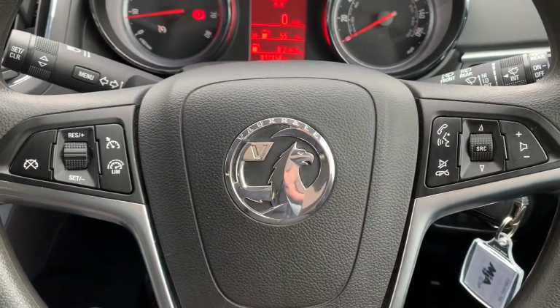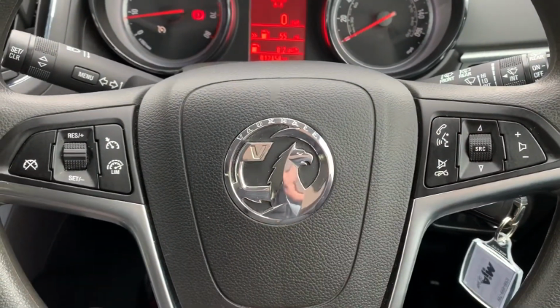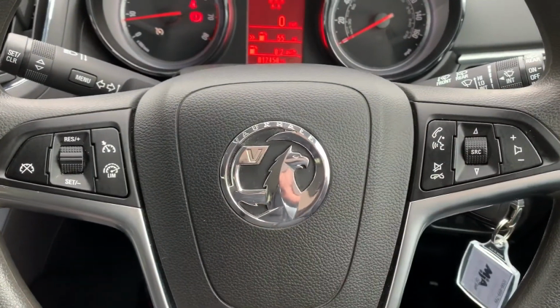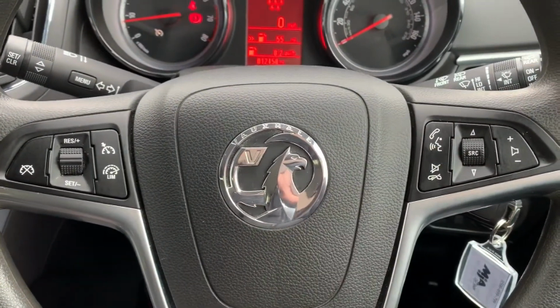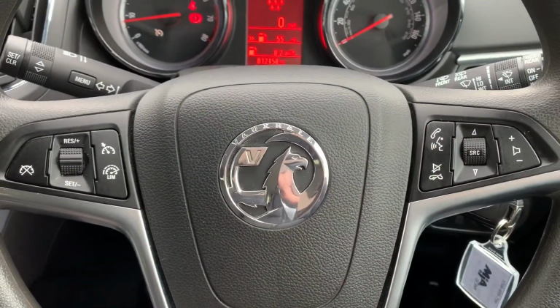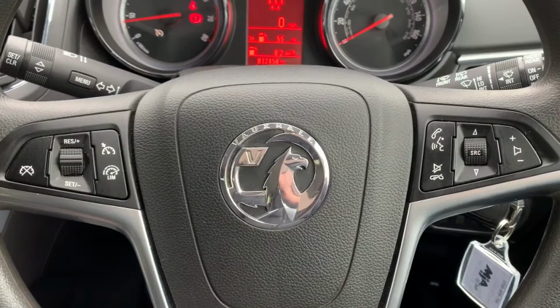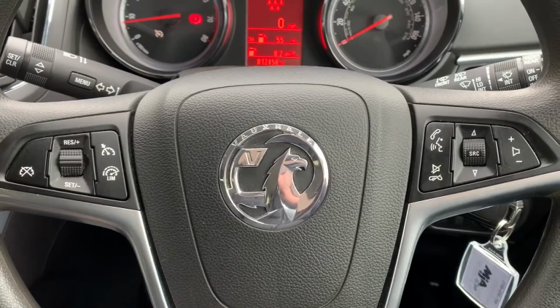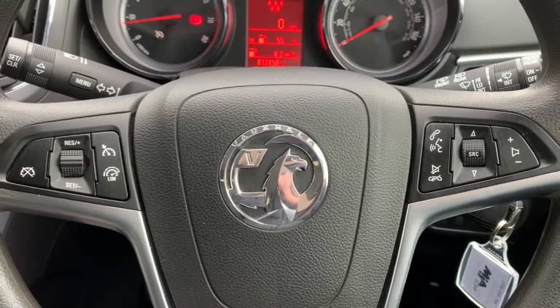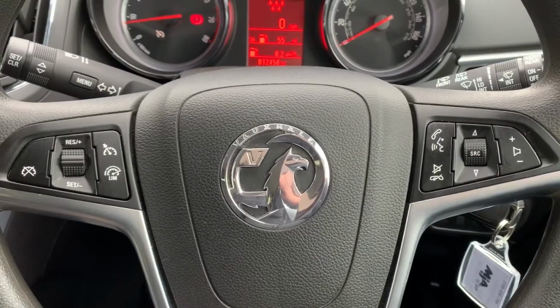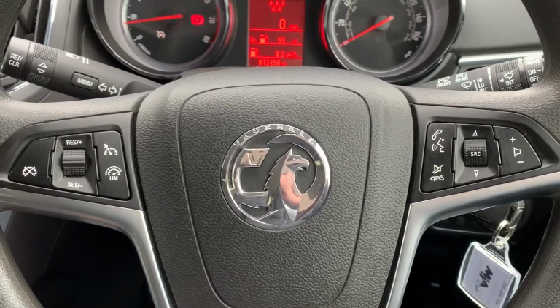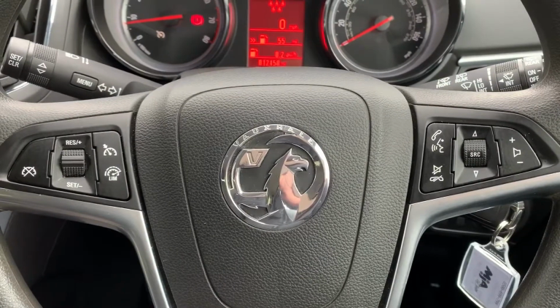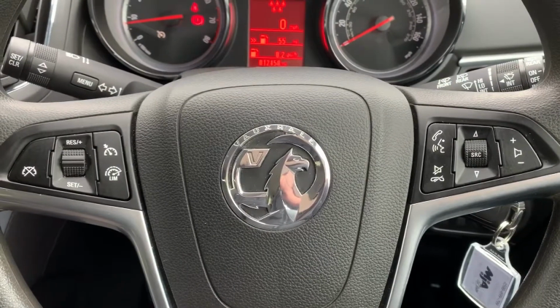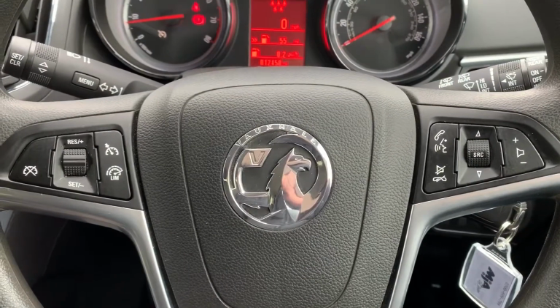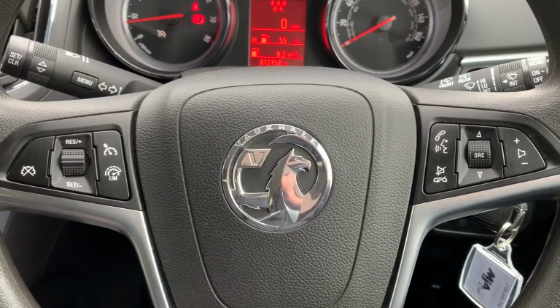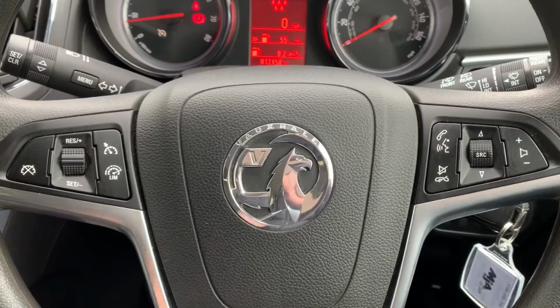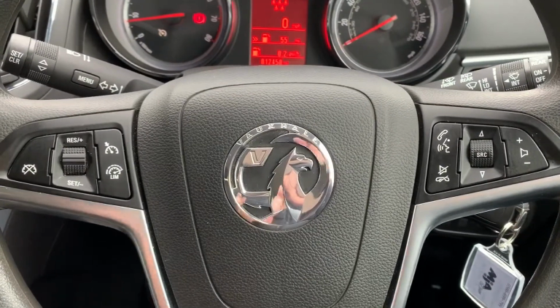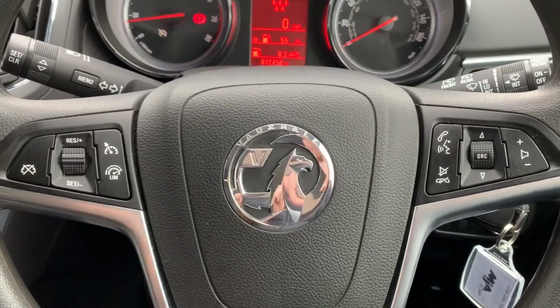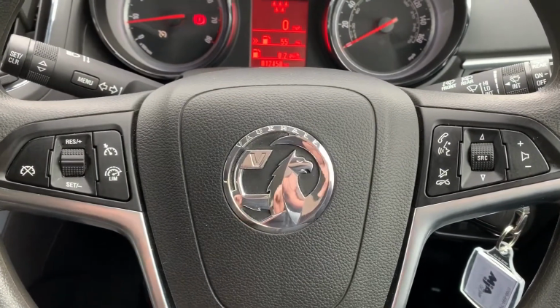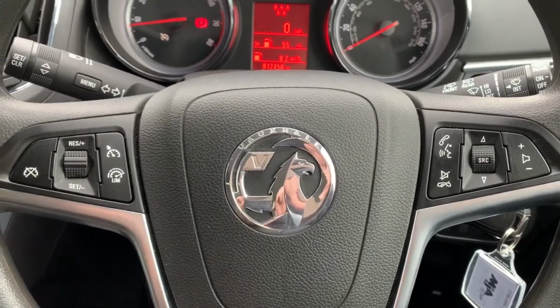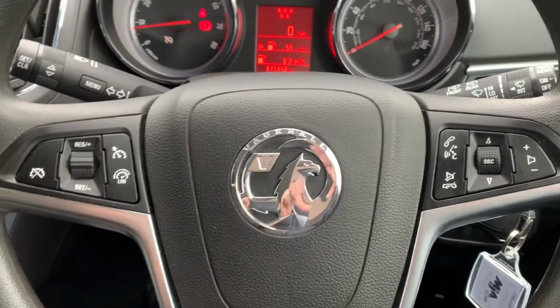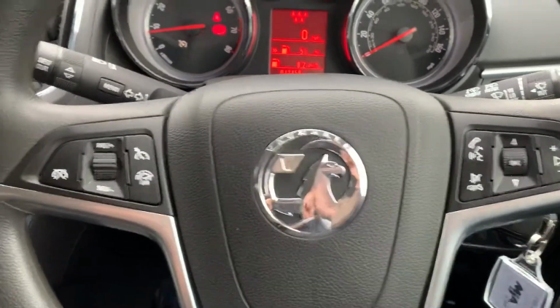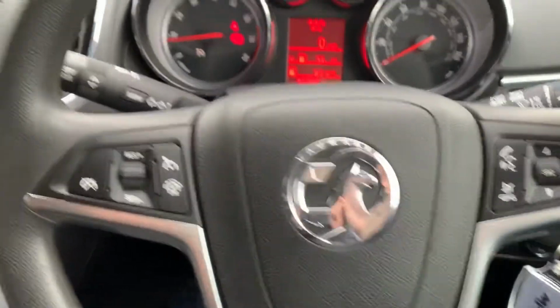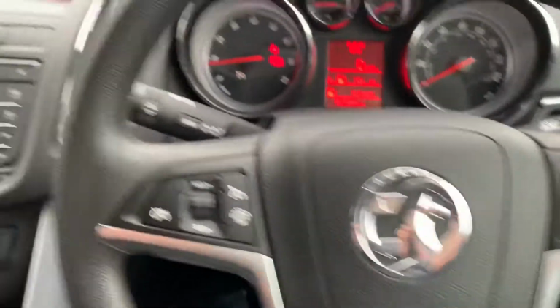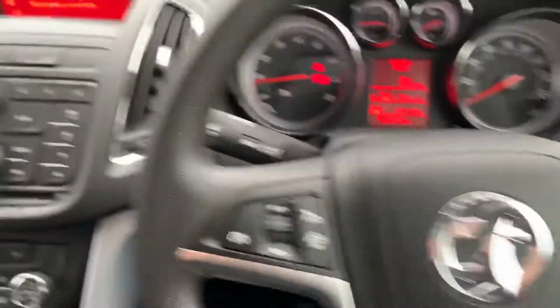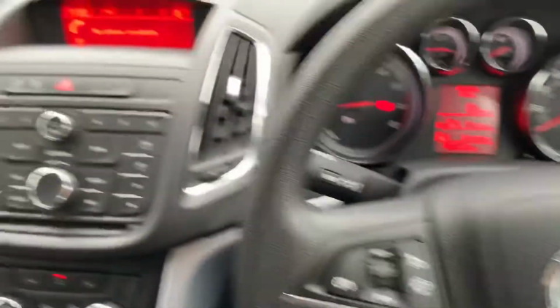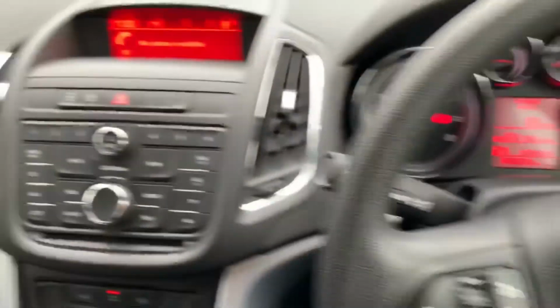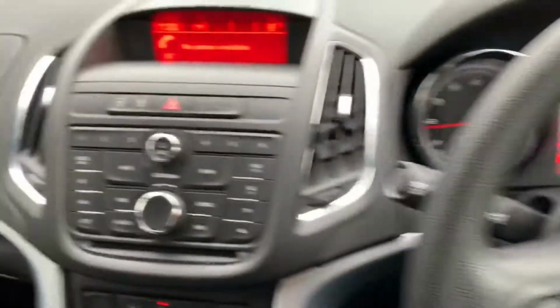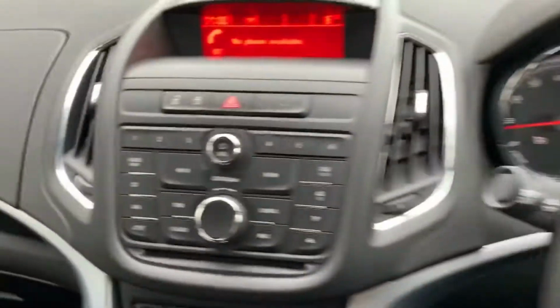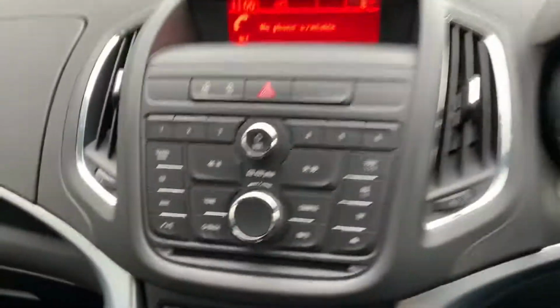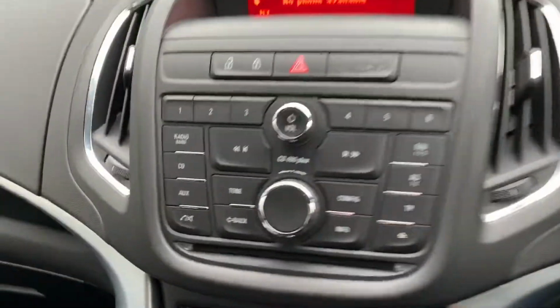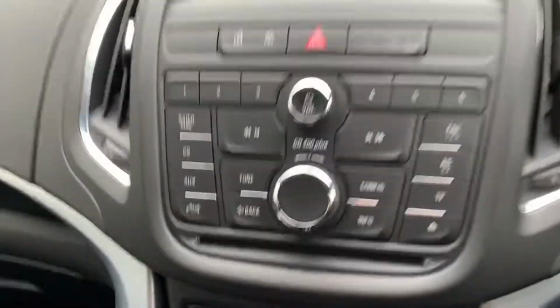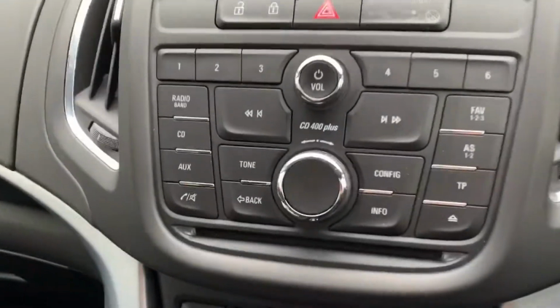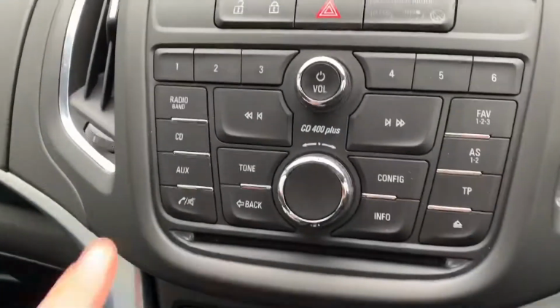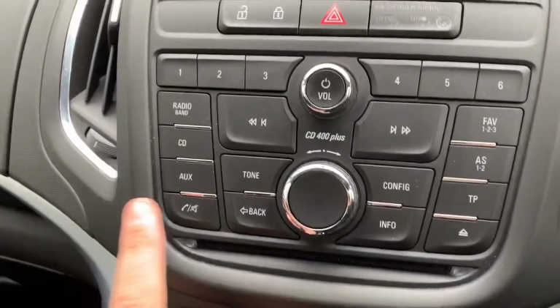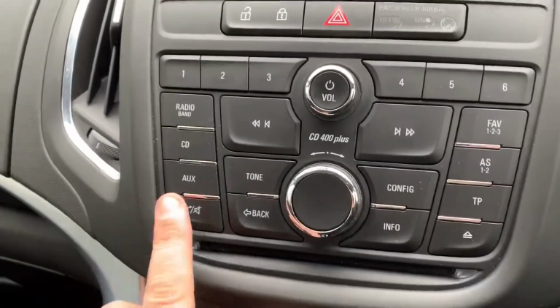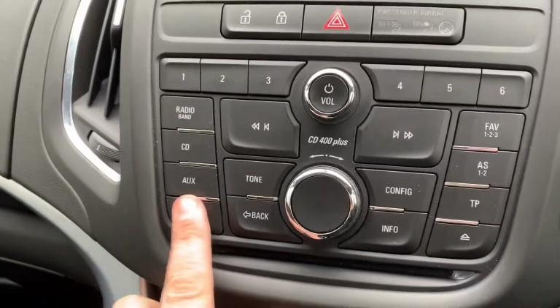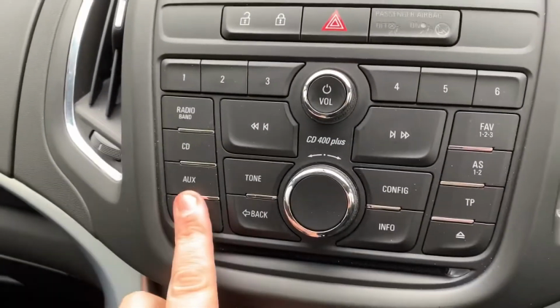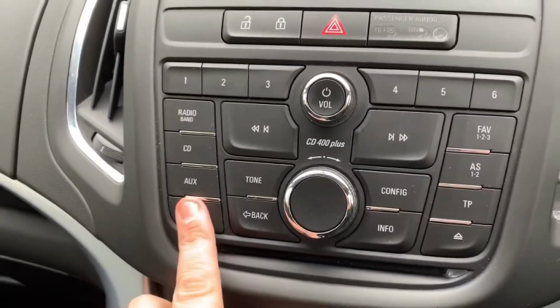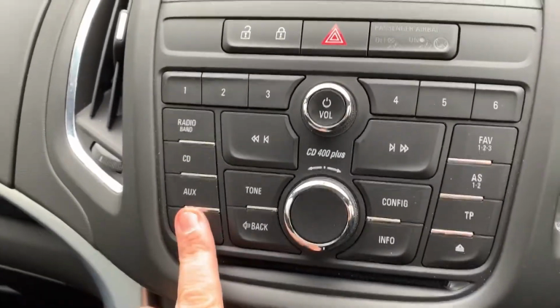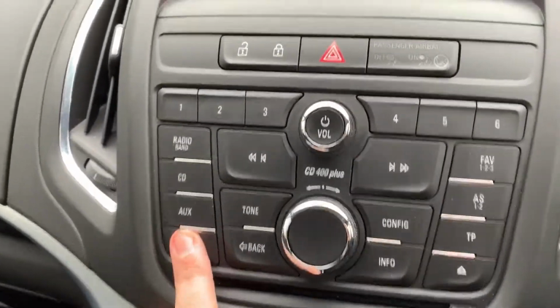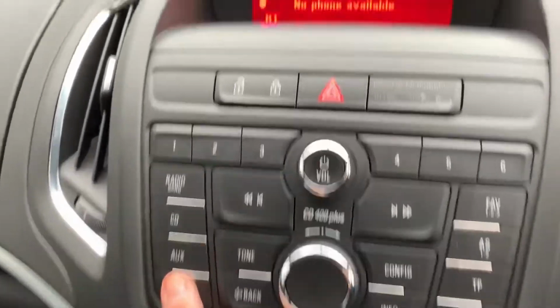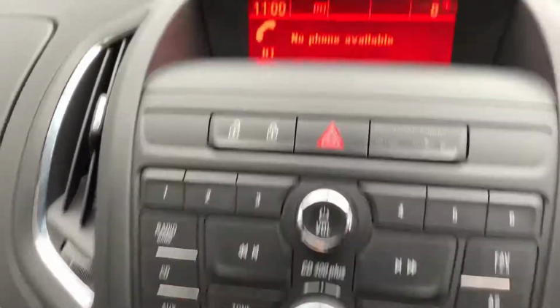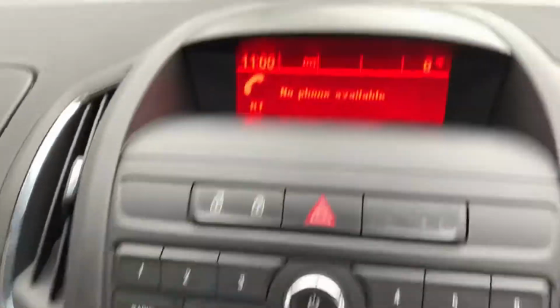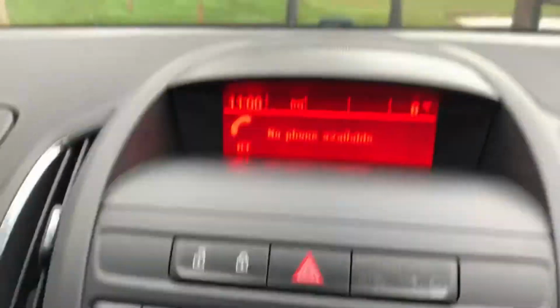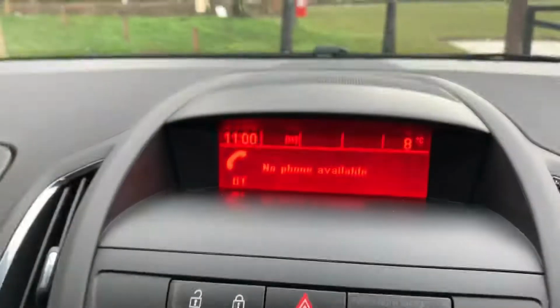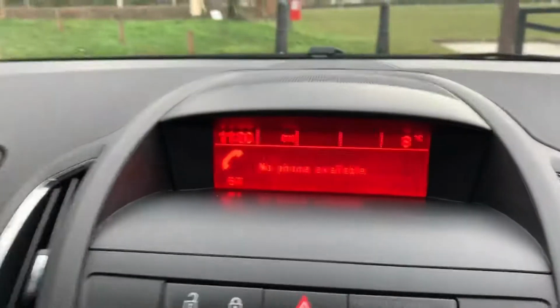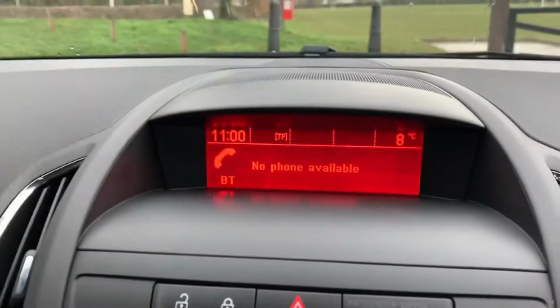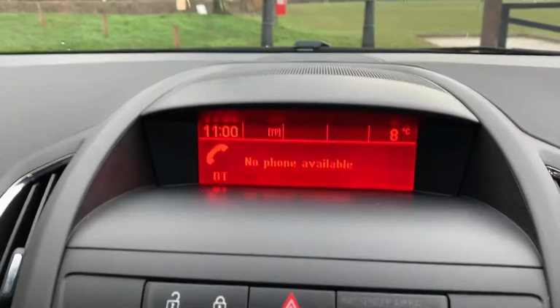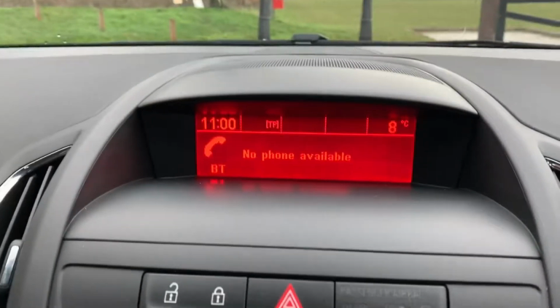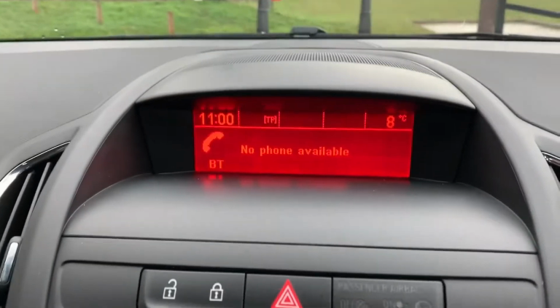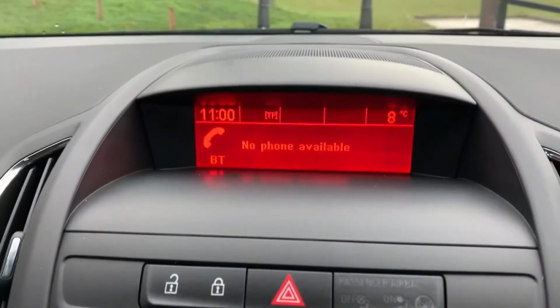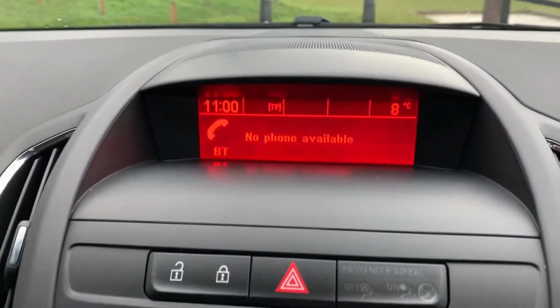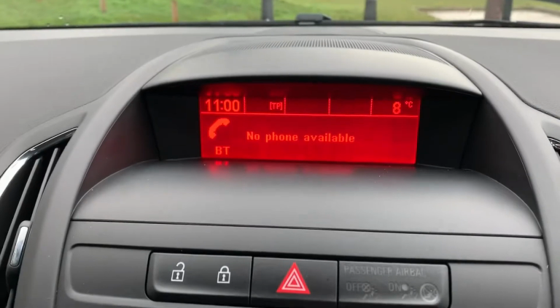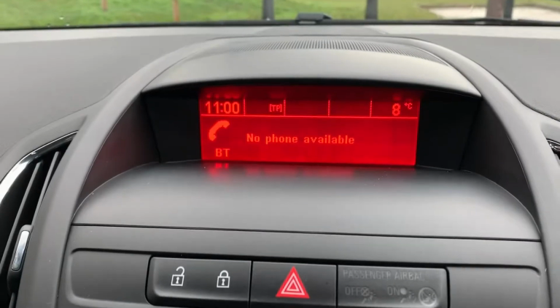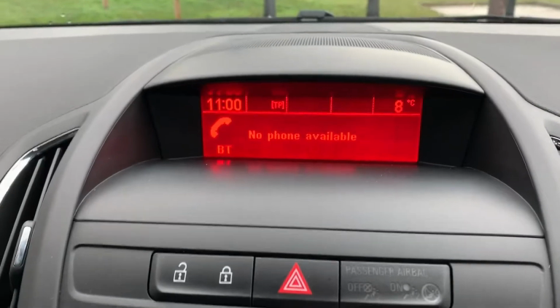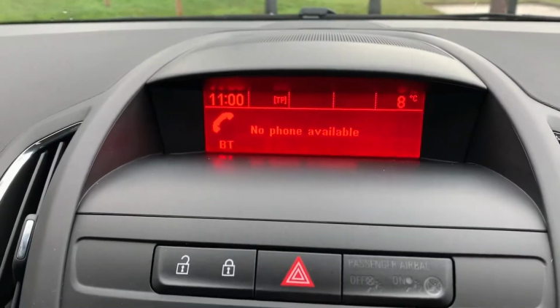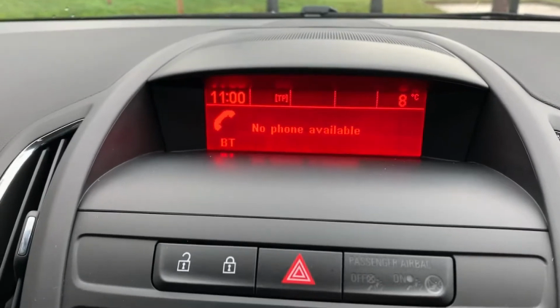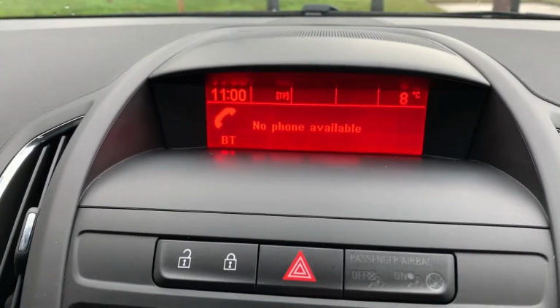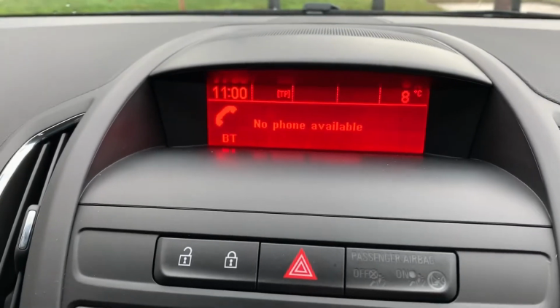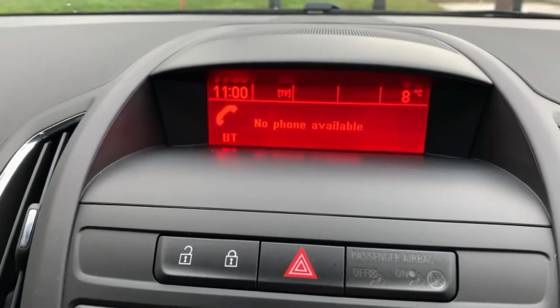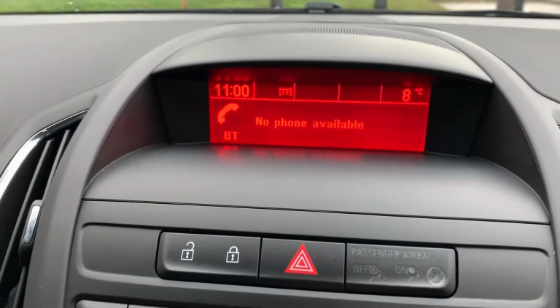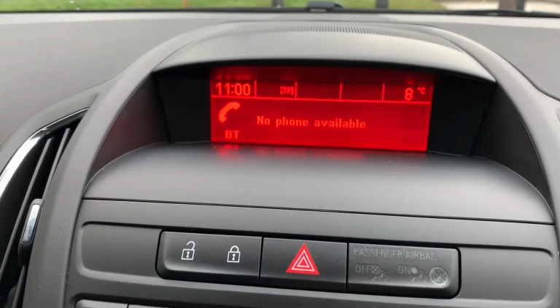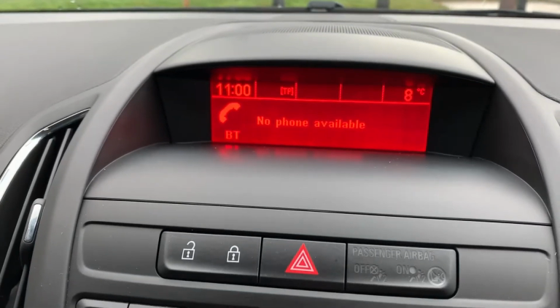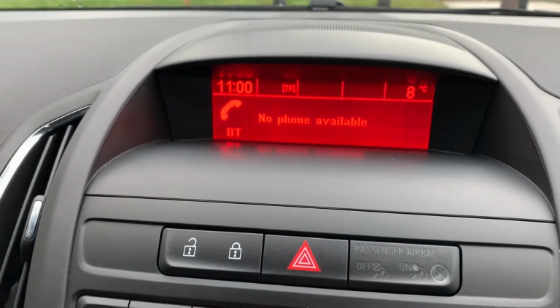That is of course once you set up your phone, and that is done by hitting the phone button in the centre and following the instructions on screen.